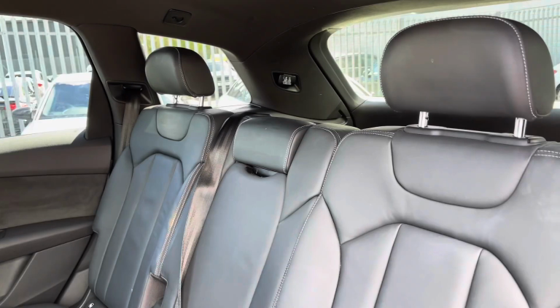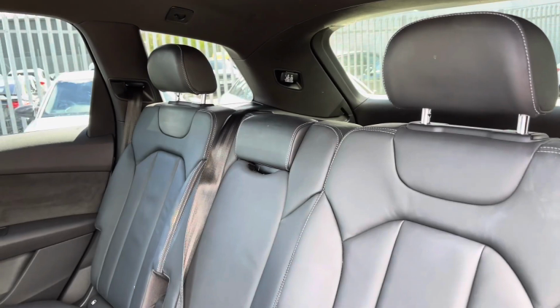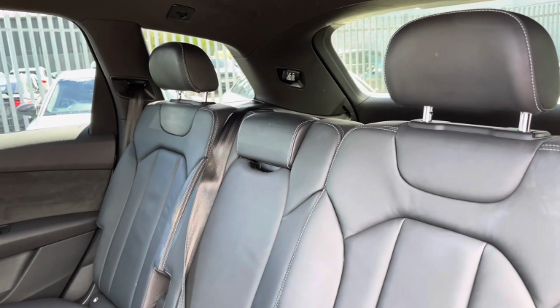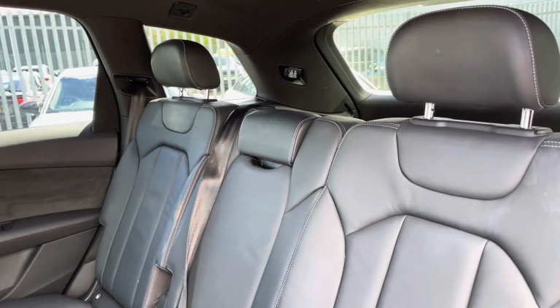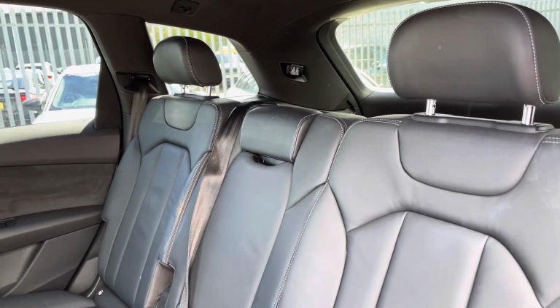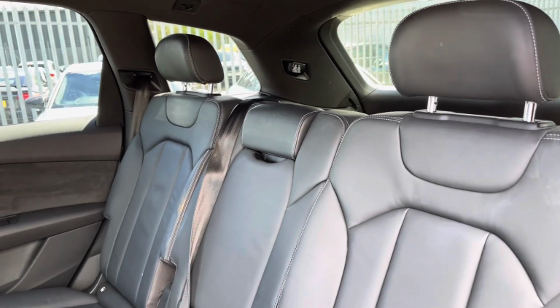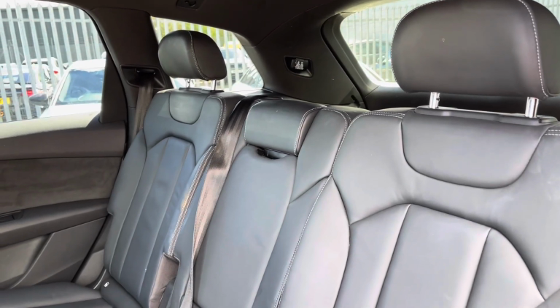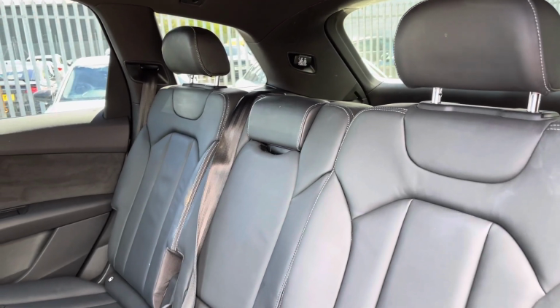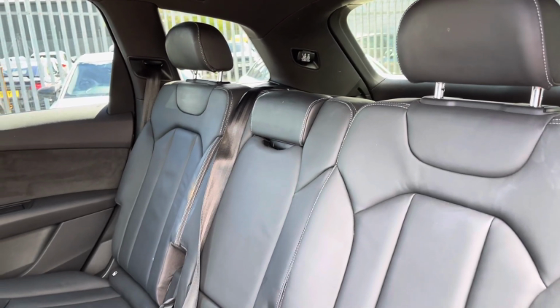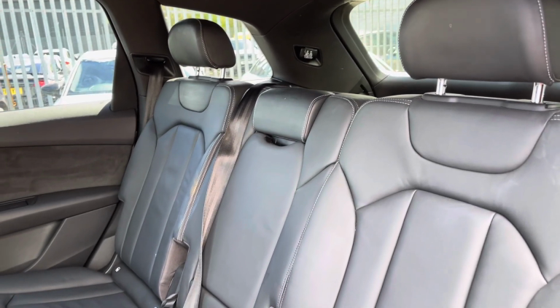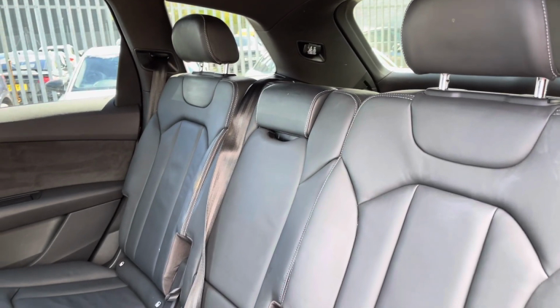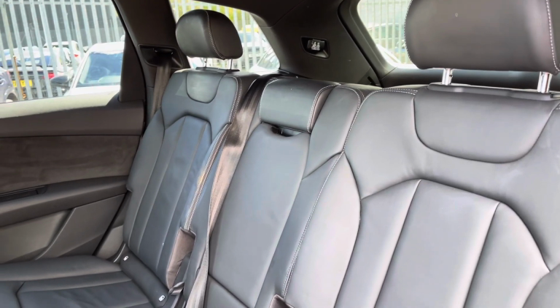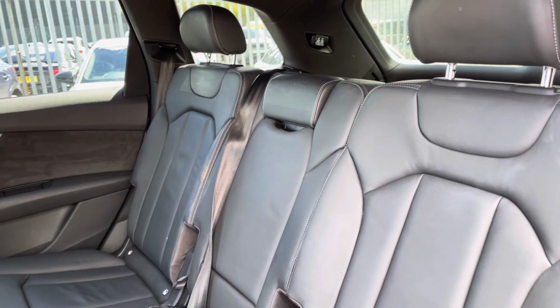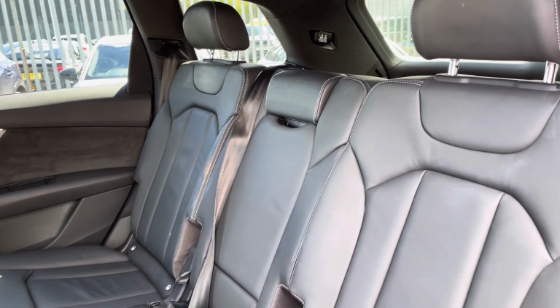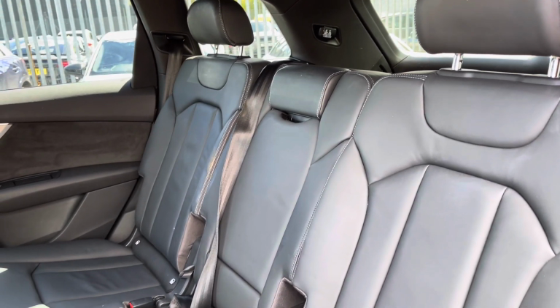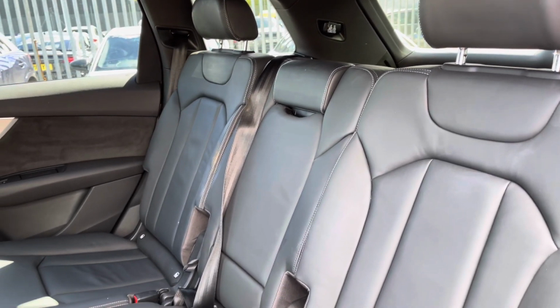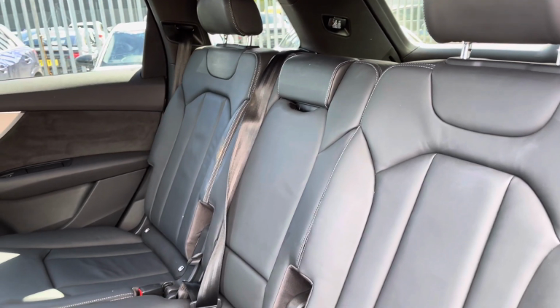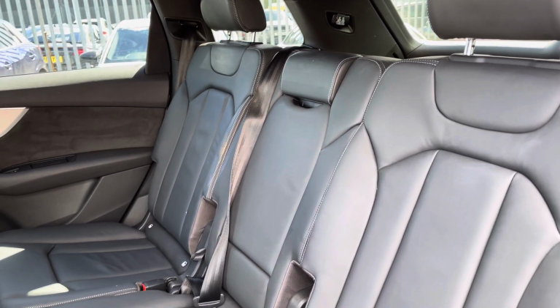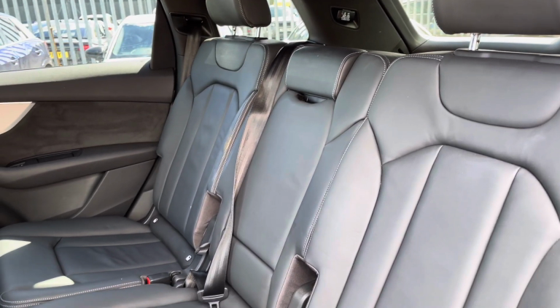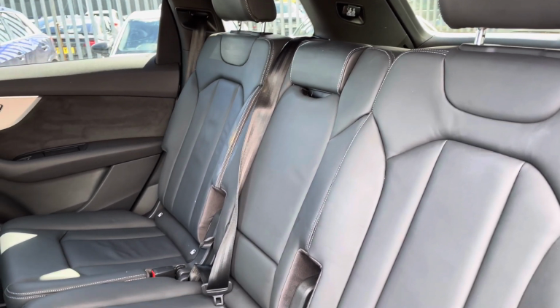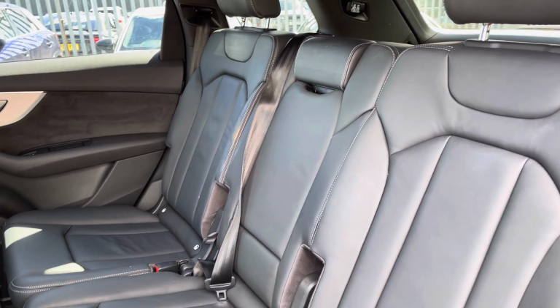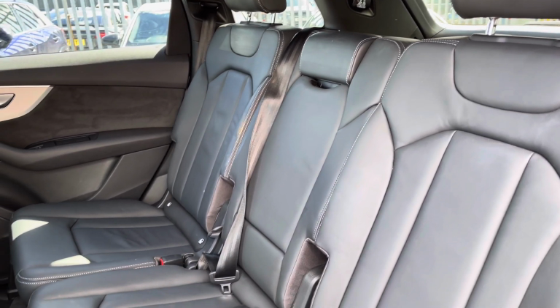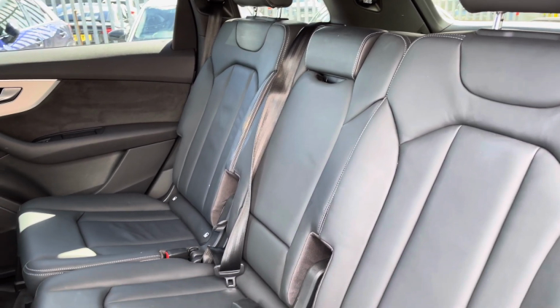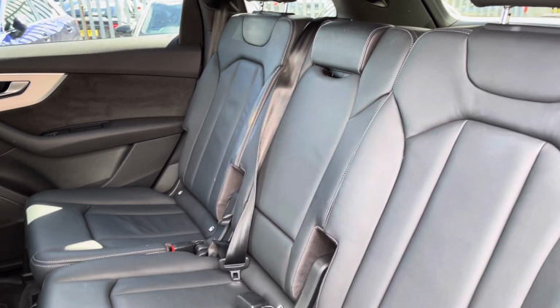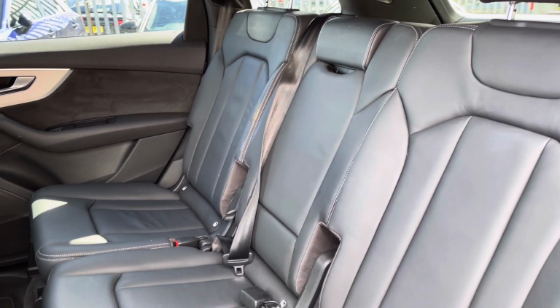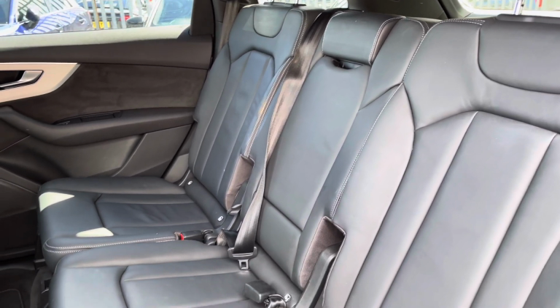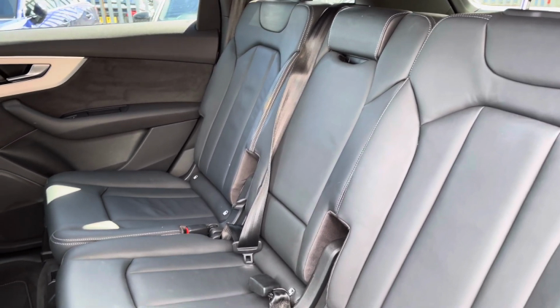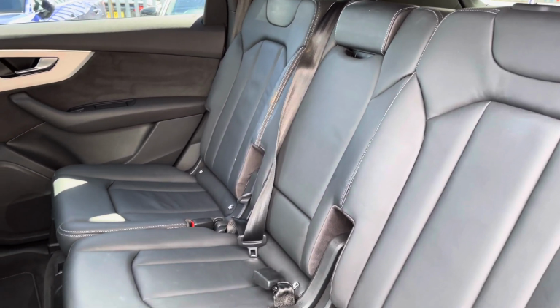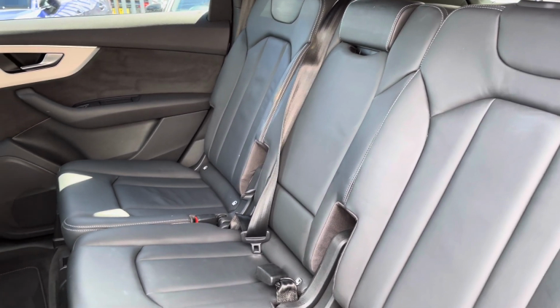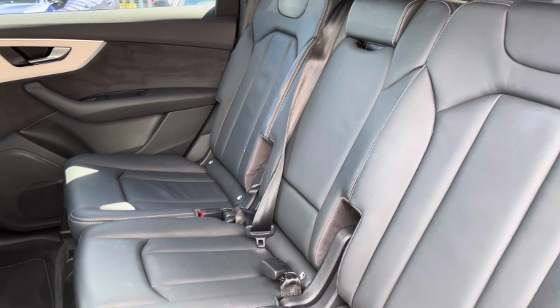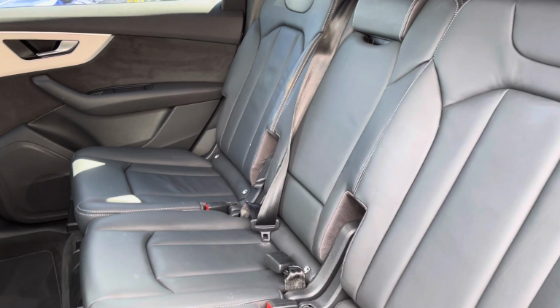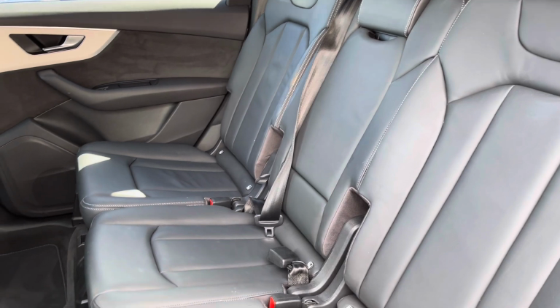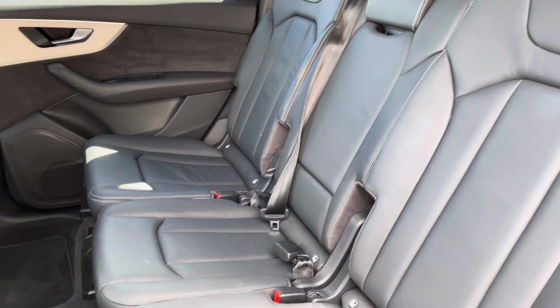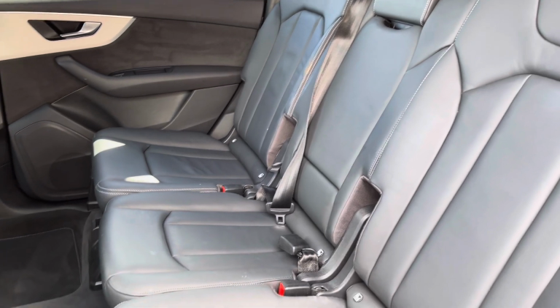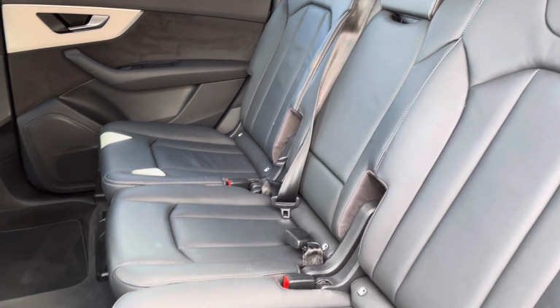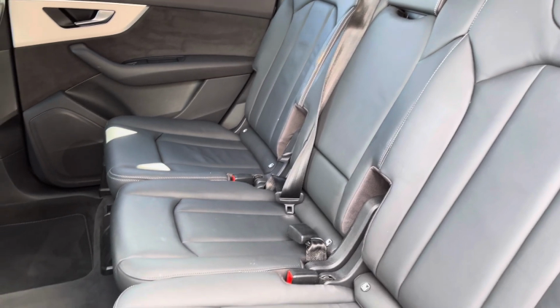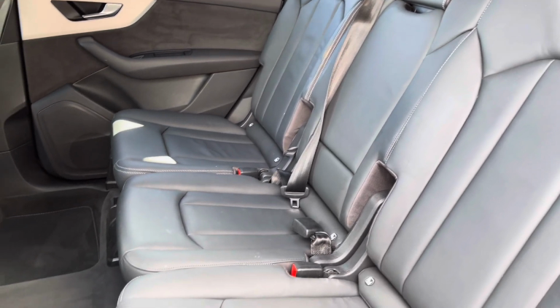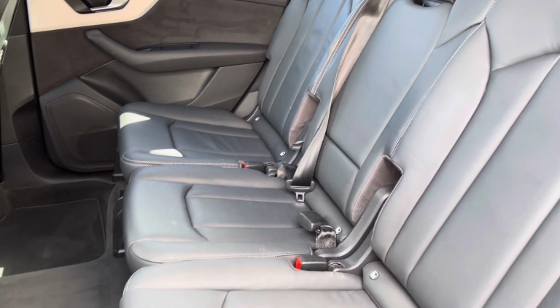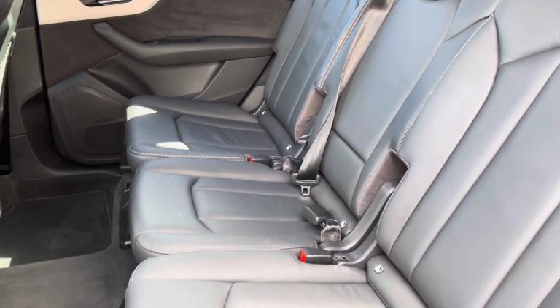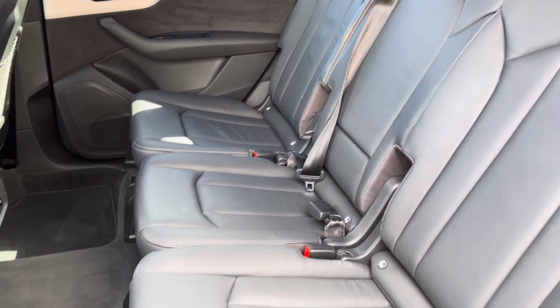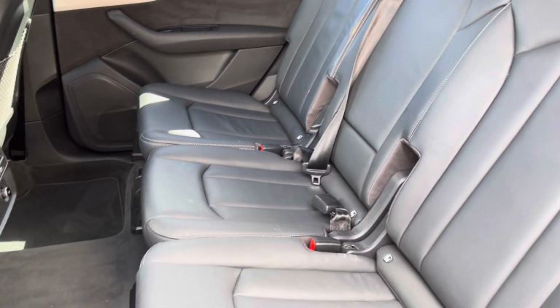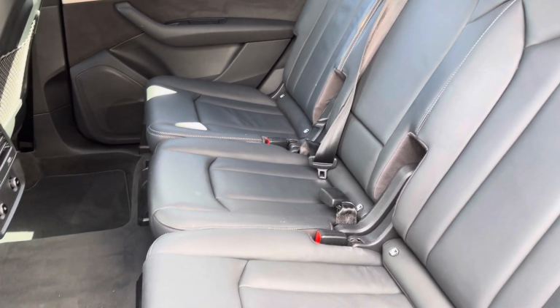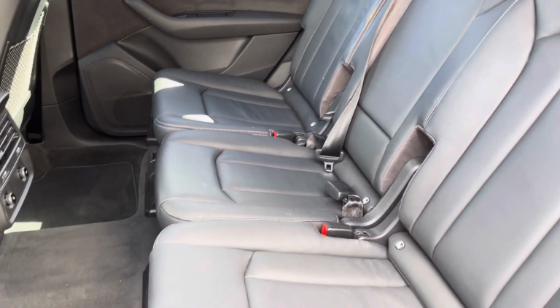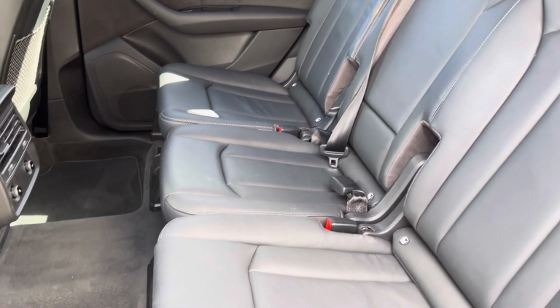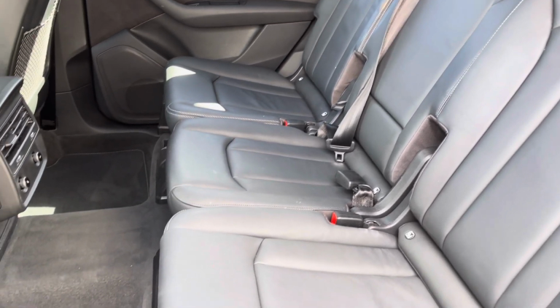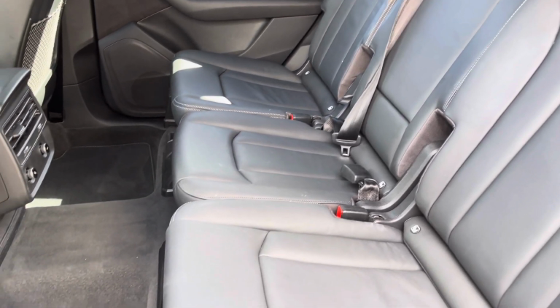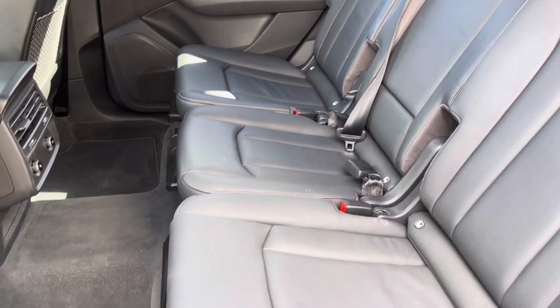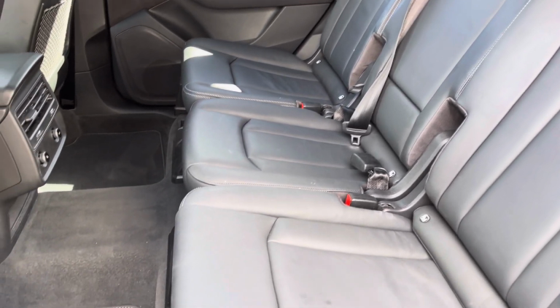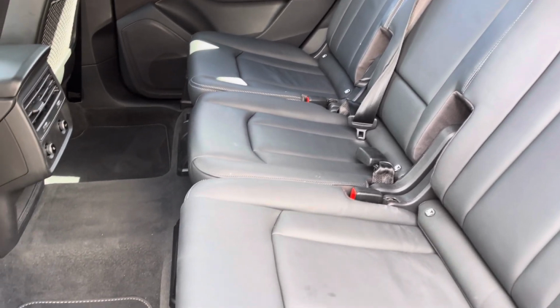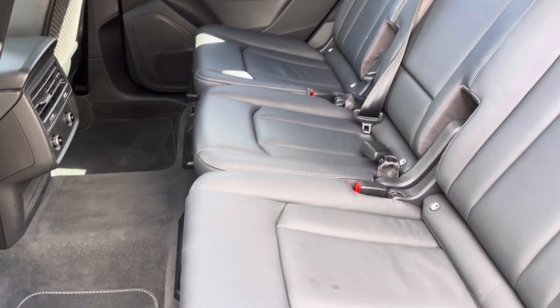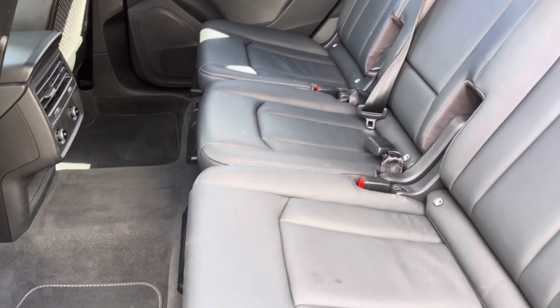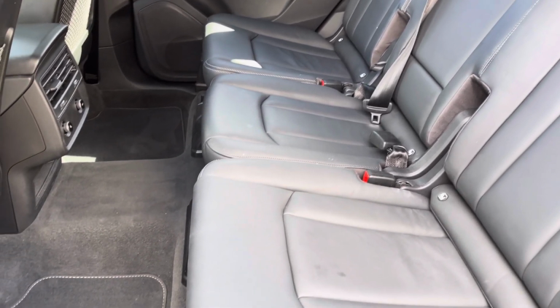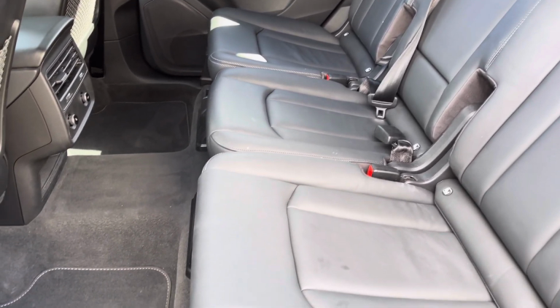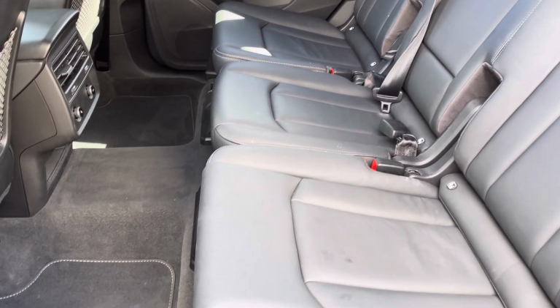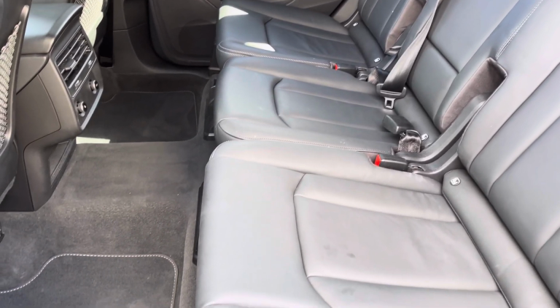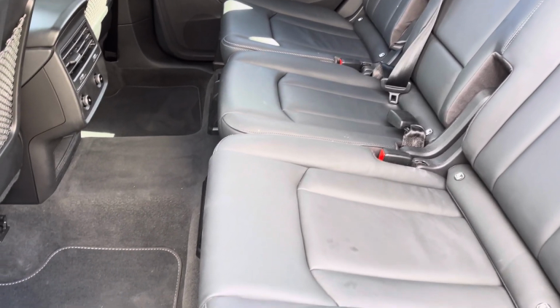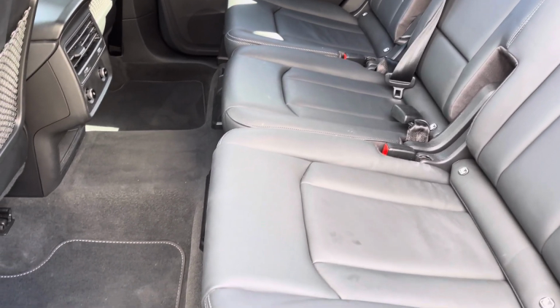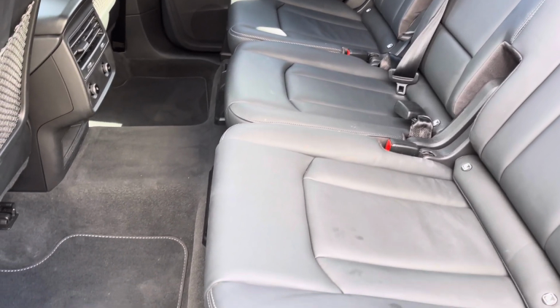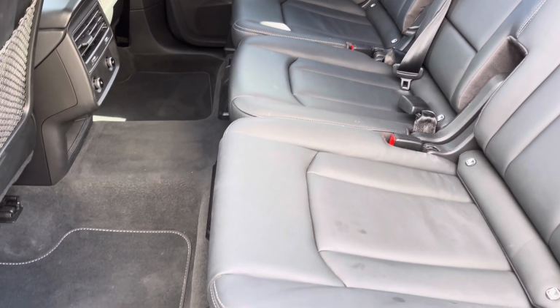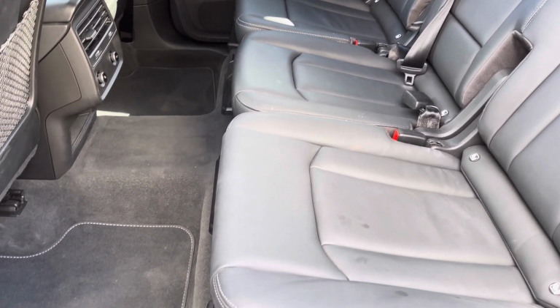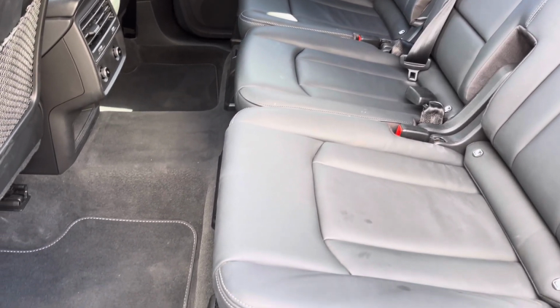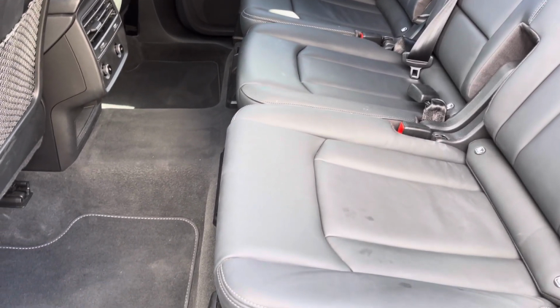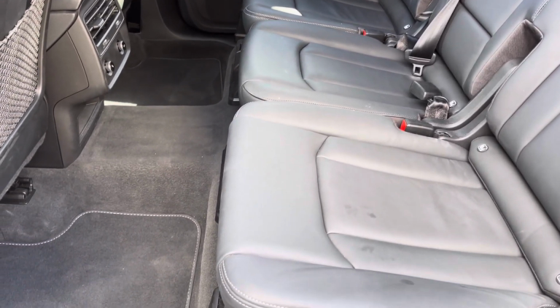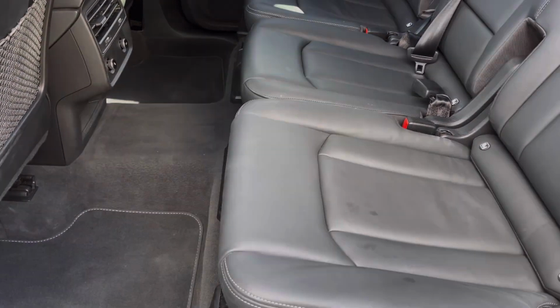Moving to the interior, it comes with the full valcona leather which provides plenty of comfort and leg room for rear passengers, and the benches do move individually to allow for more or less leg room.